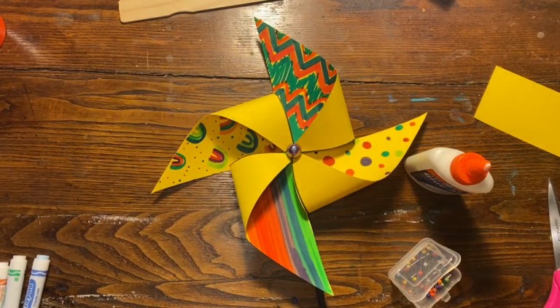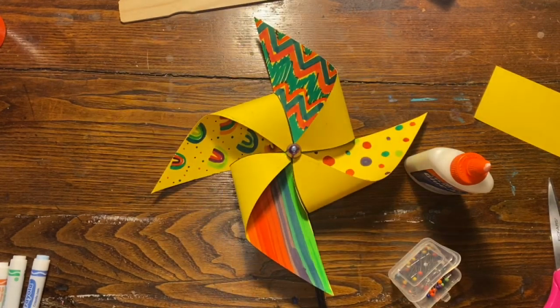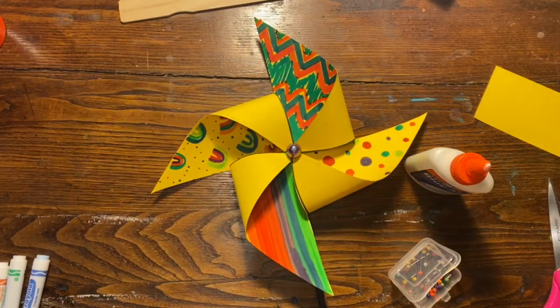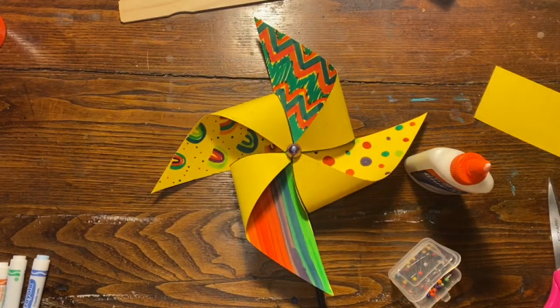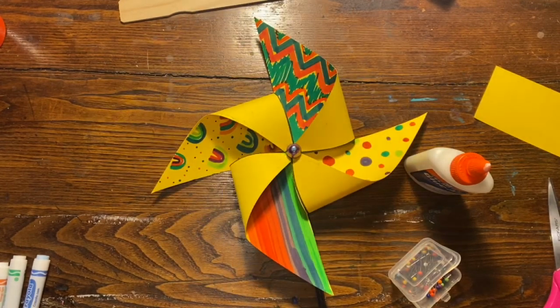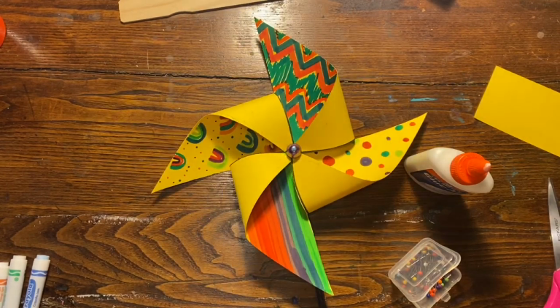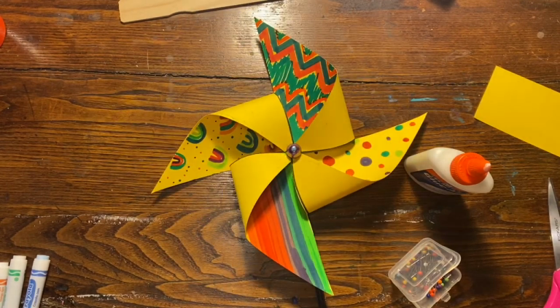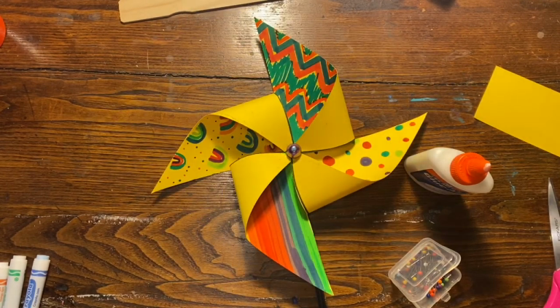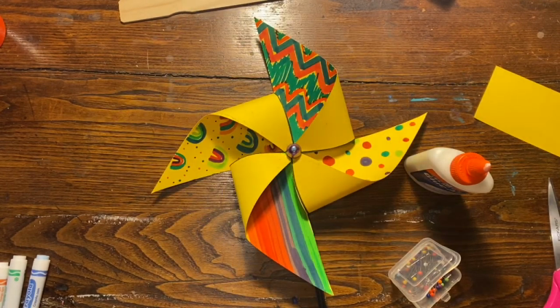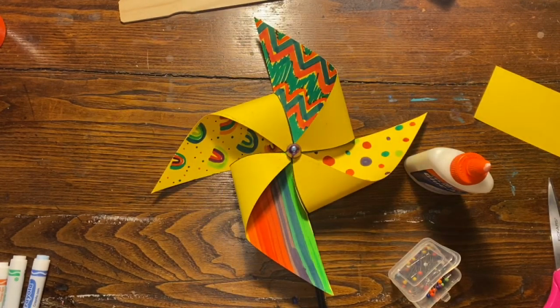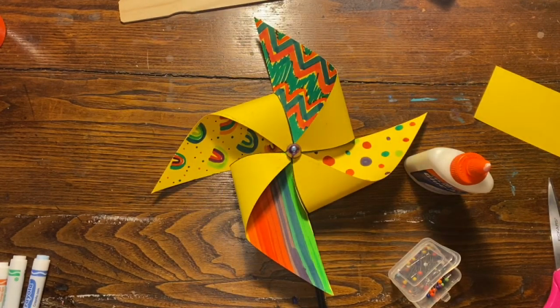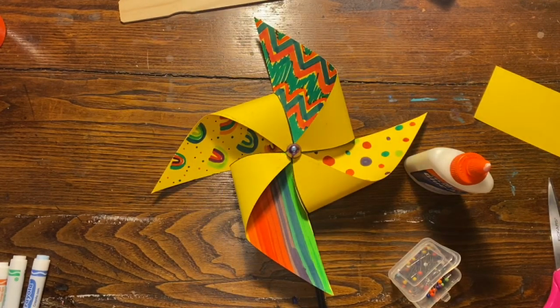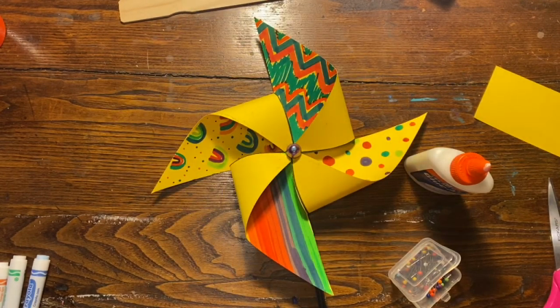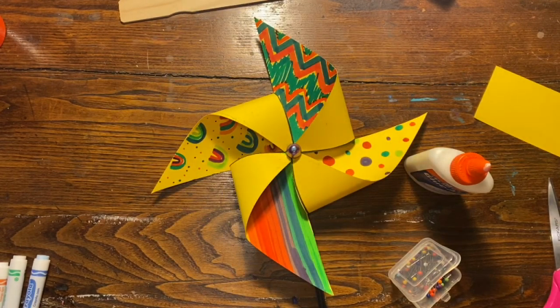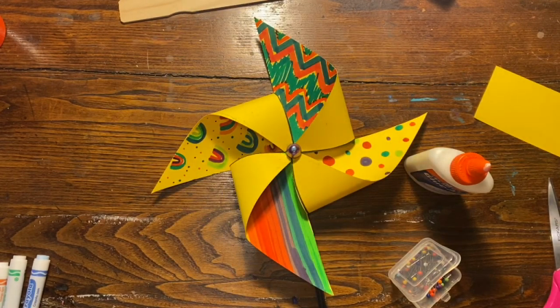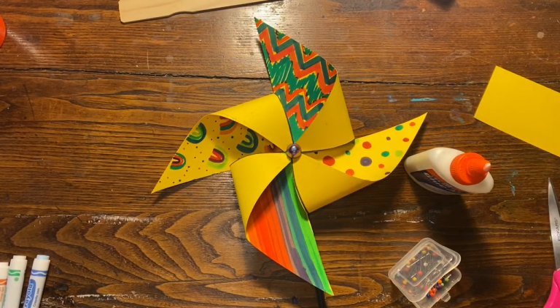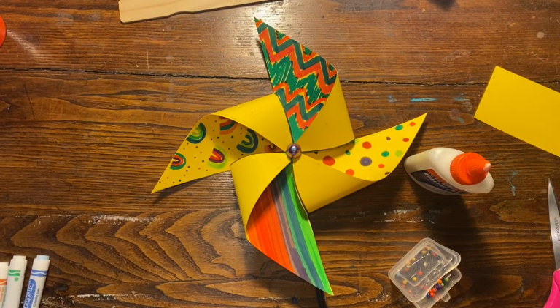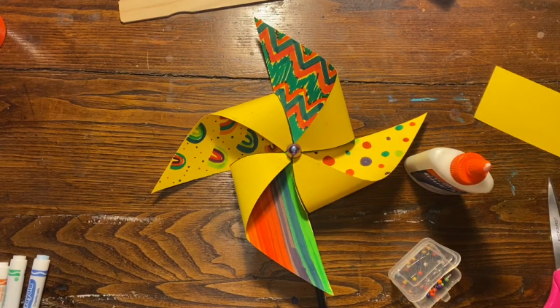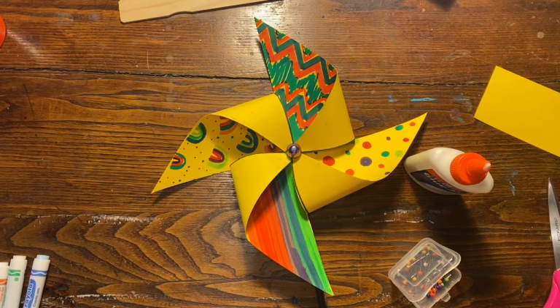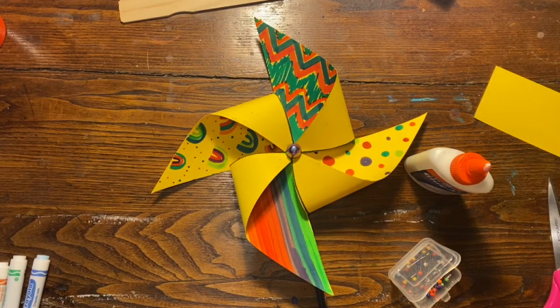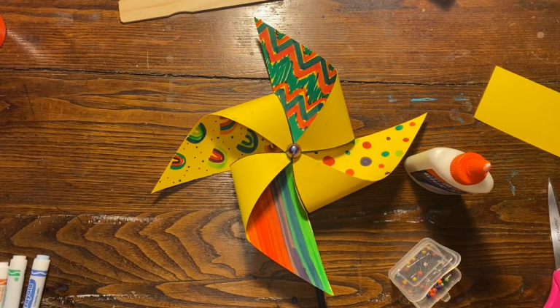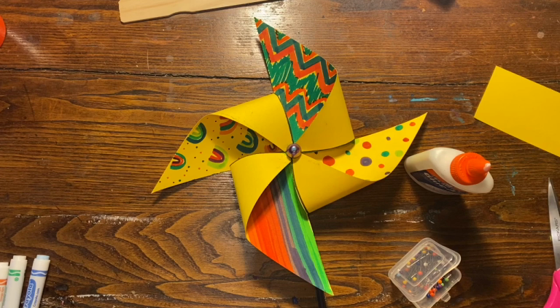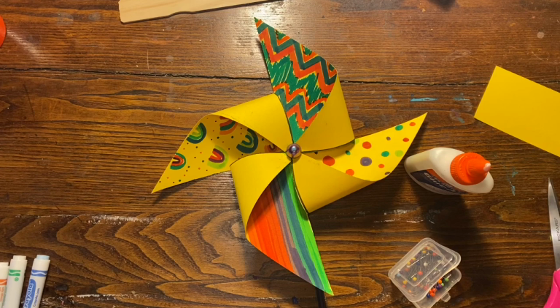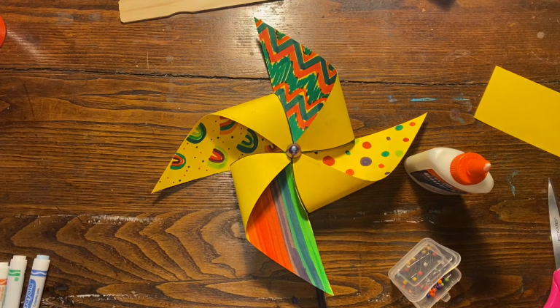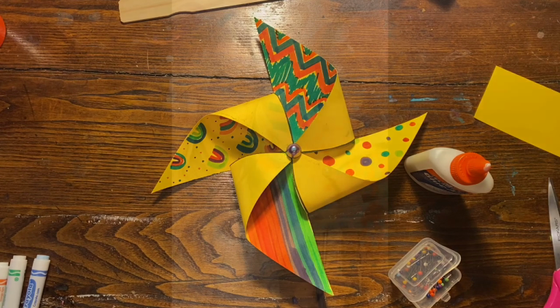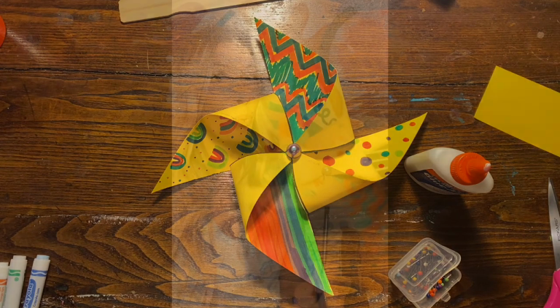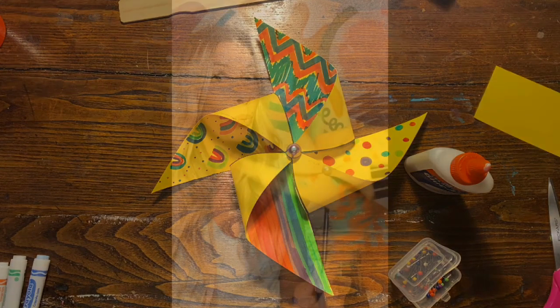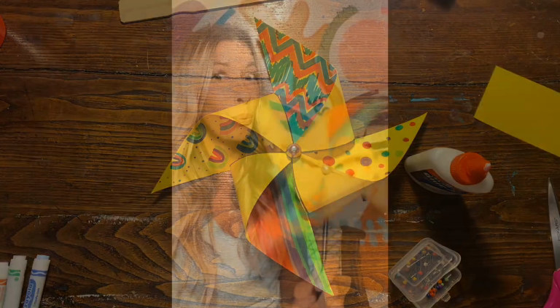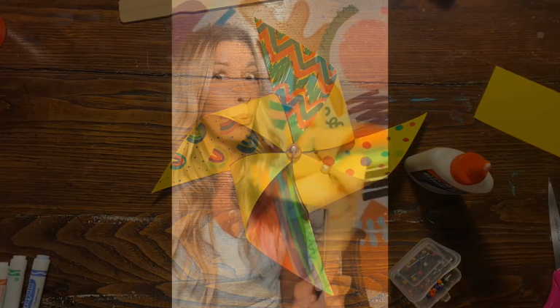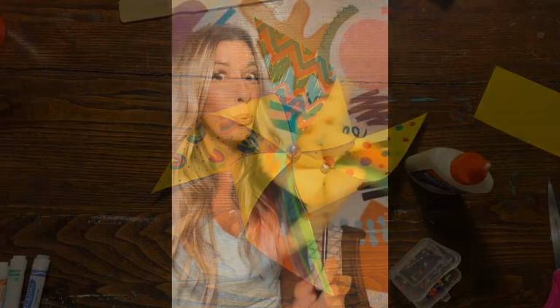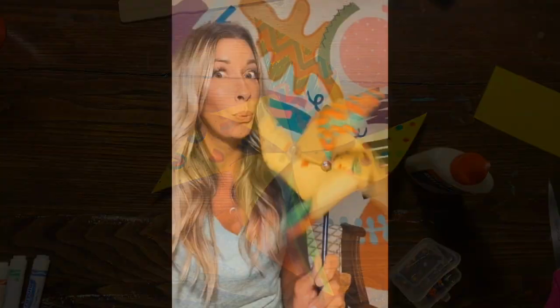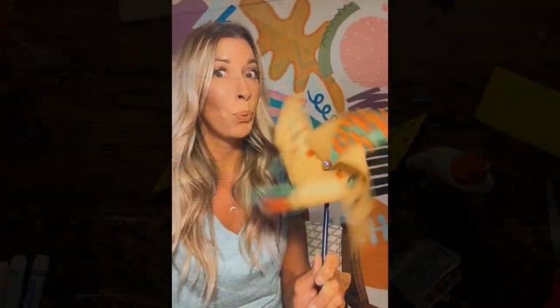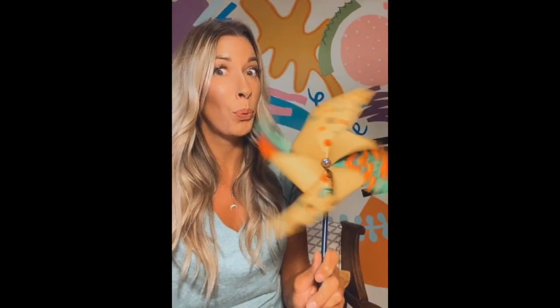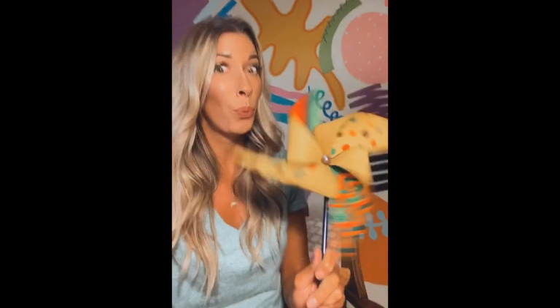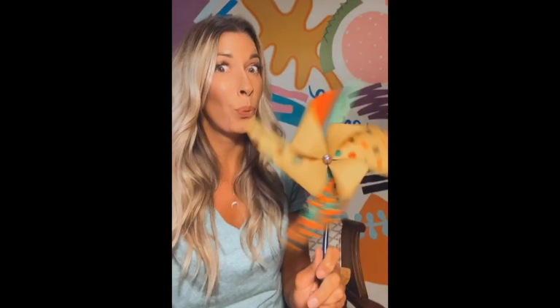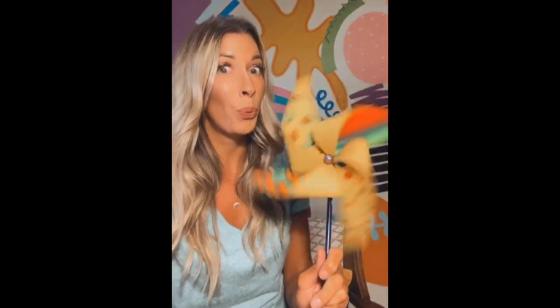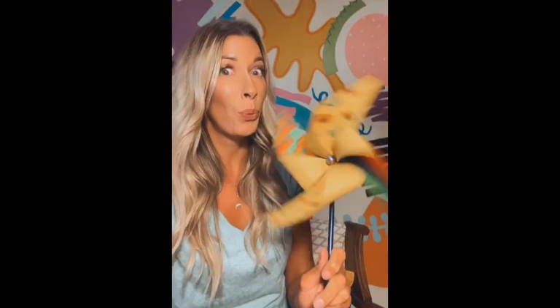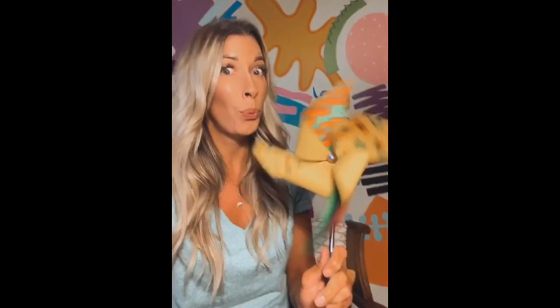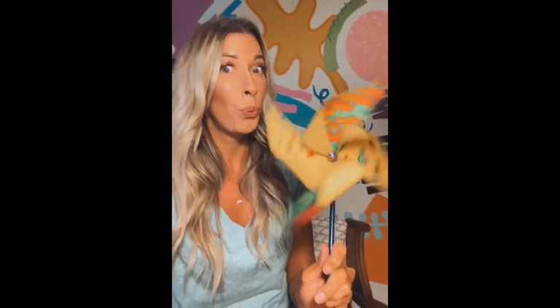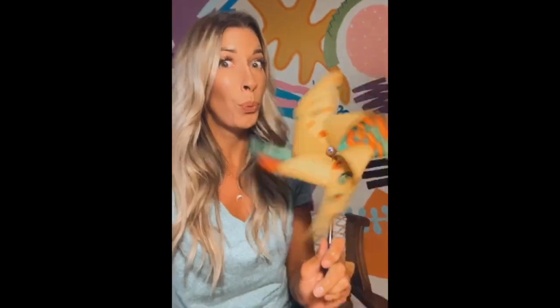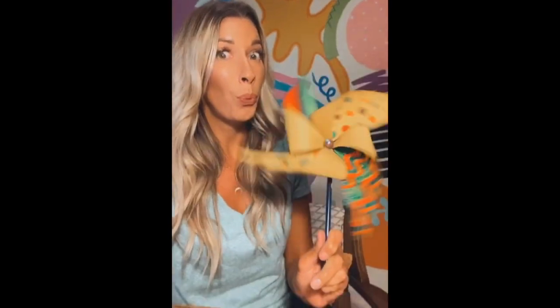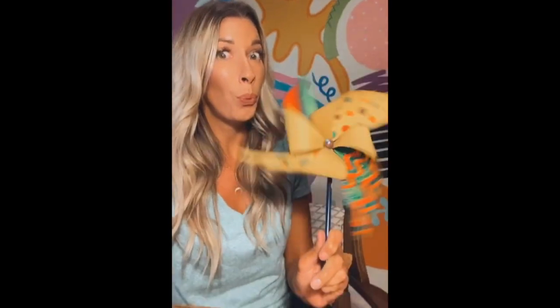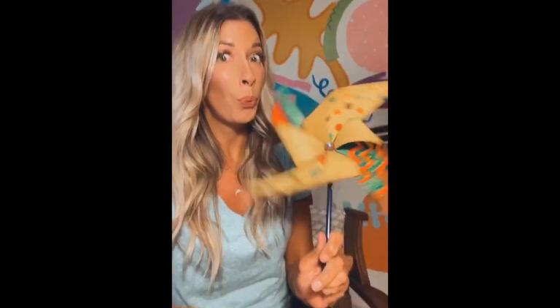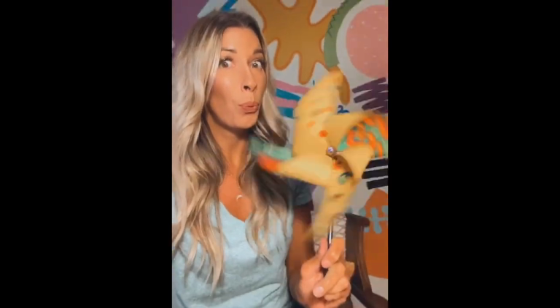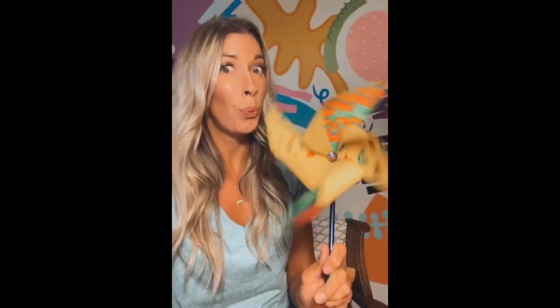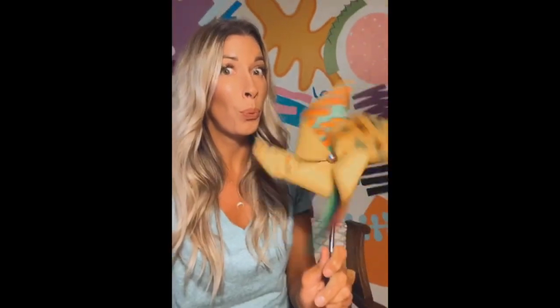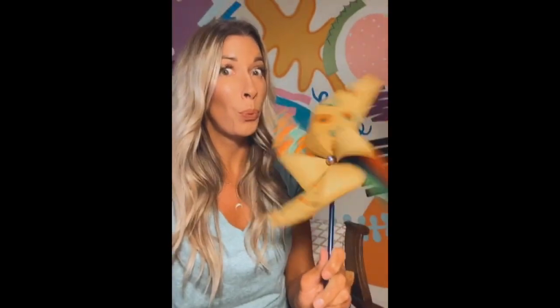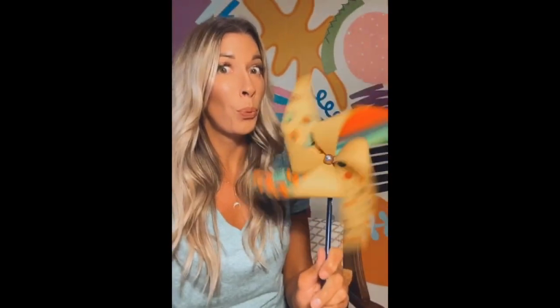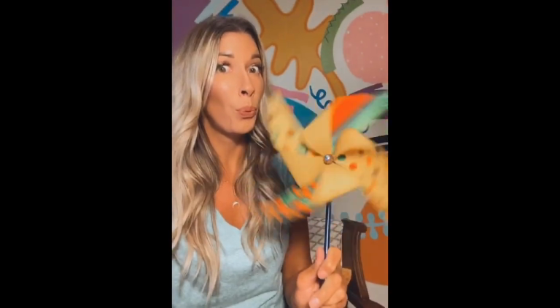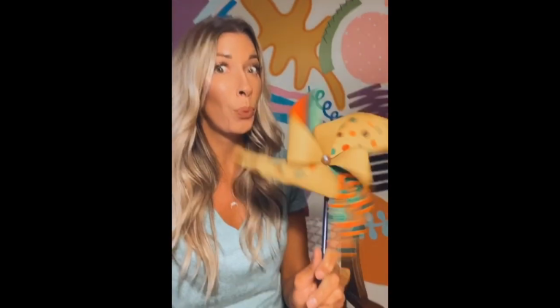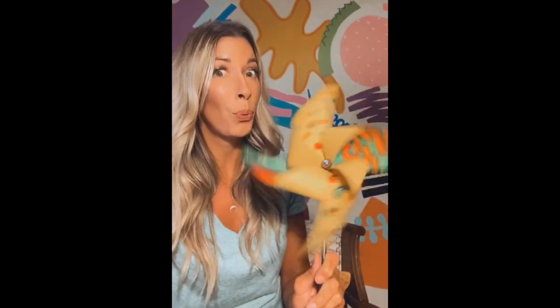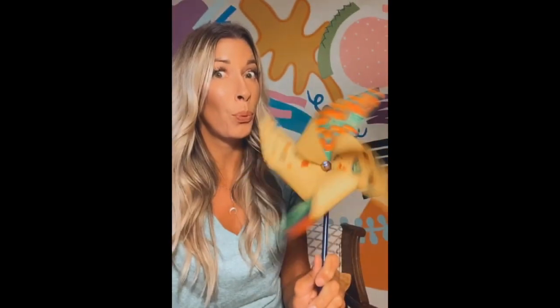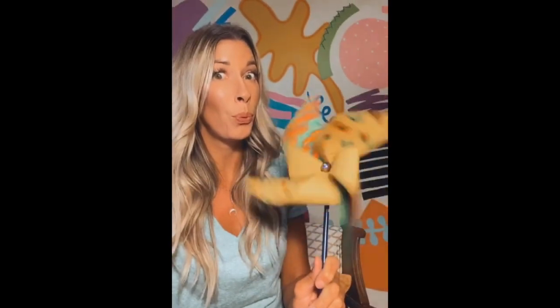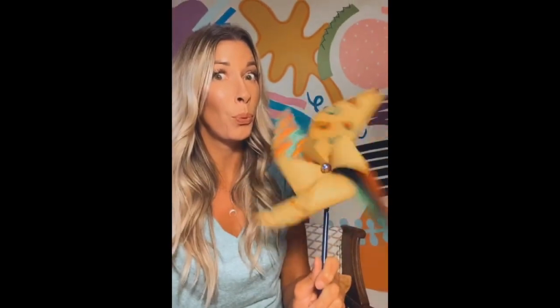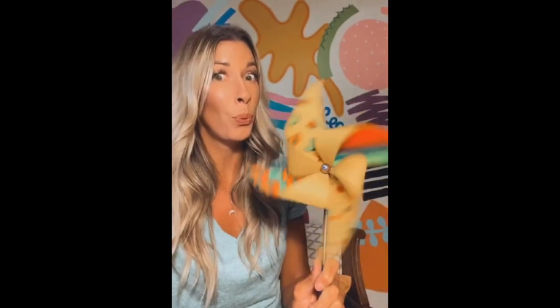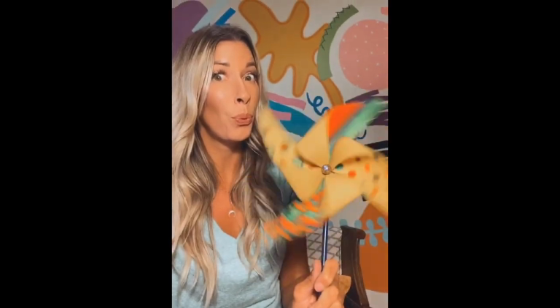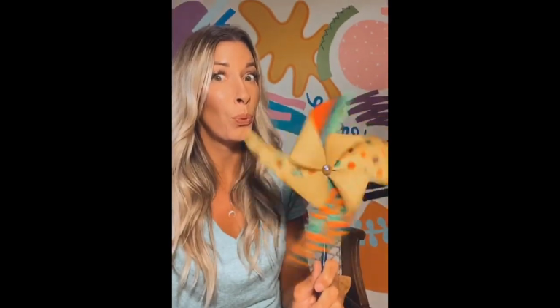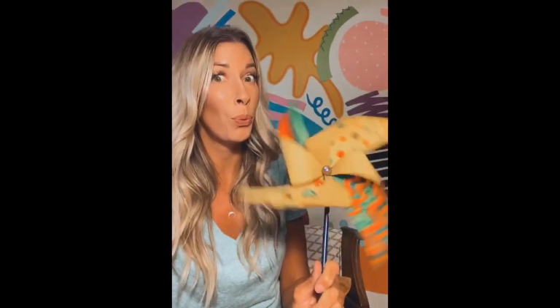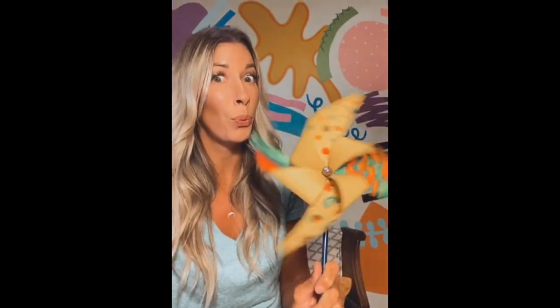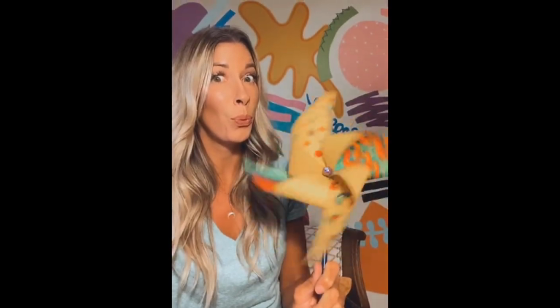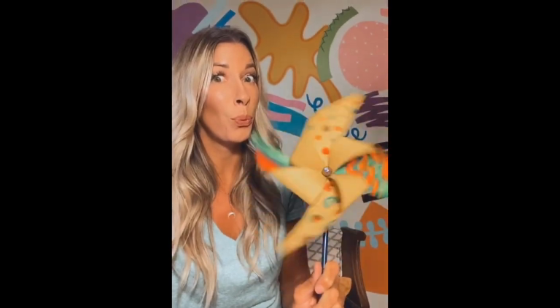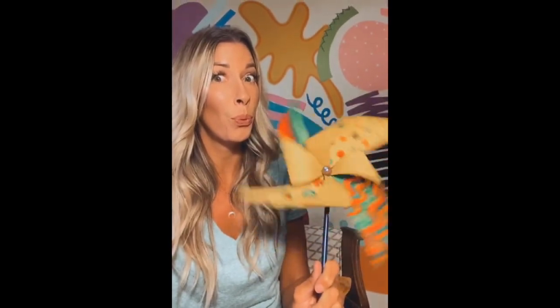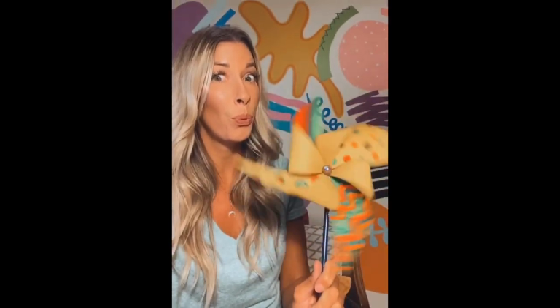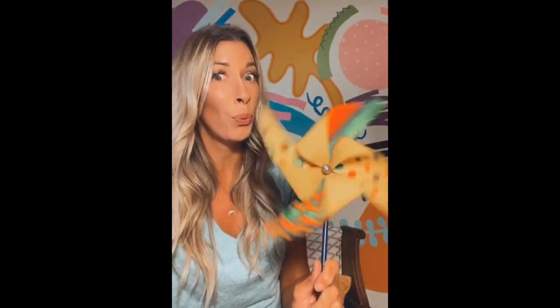And that's it, you are all finished! You should have a really cool working pinwheel. I cannot wait to see what you guys create.